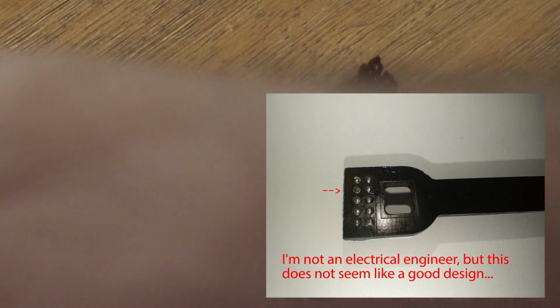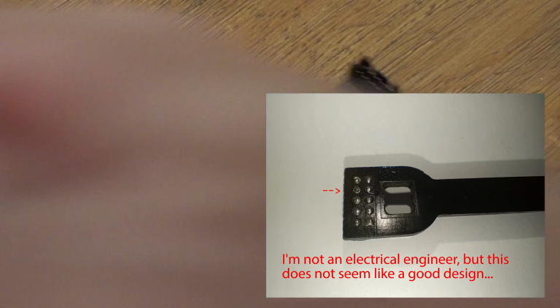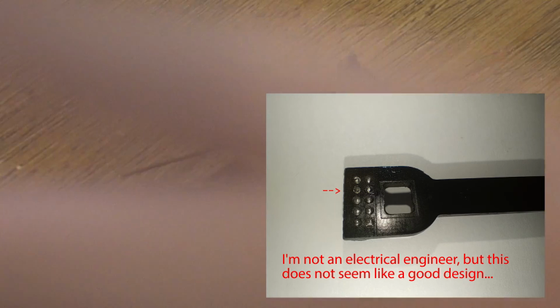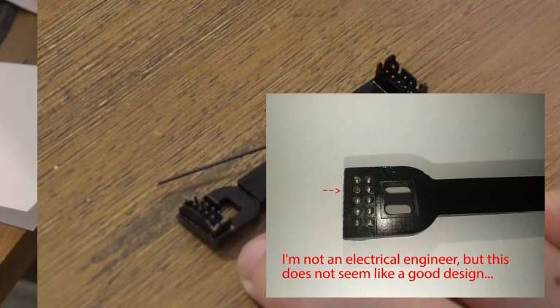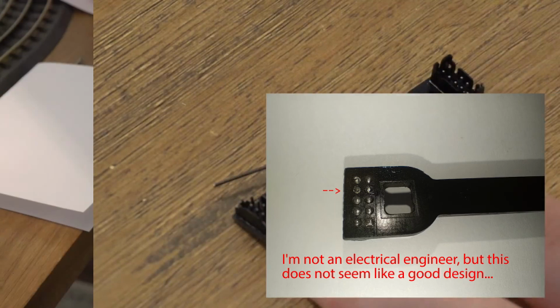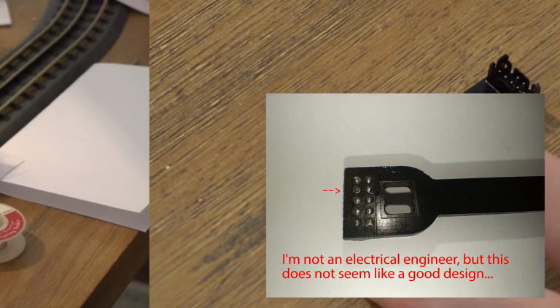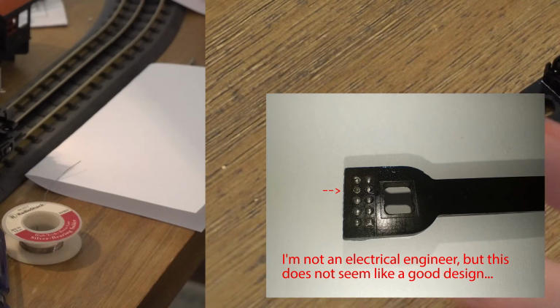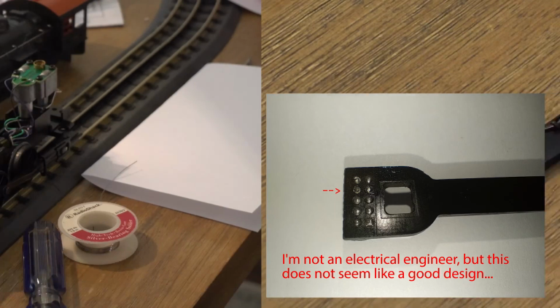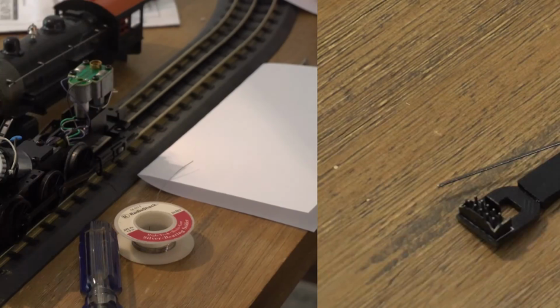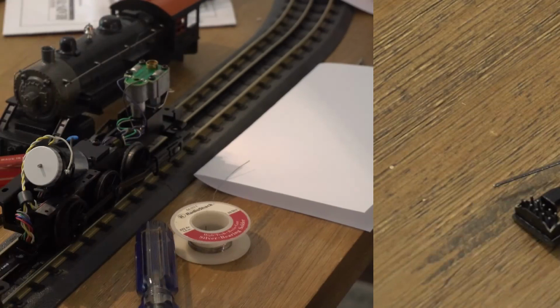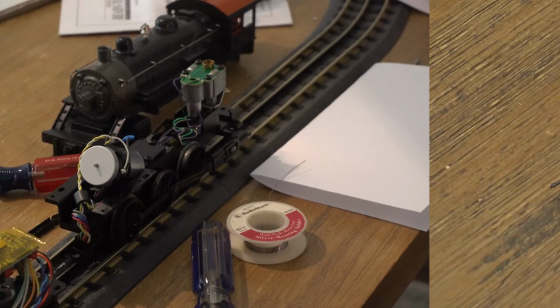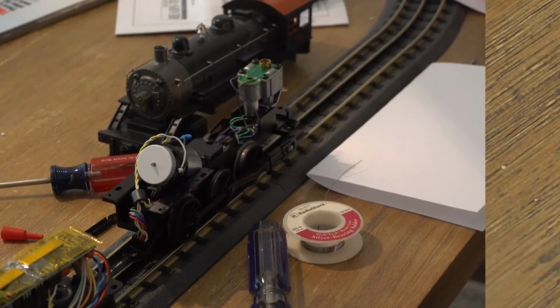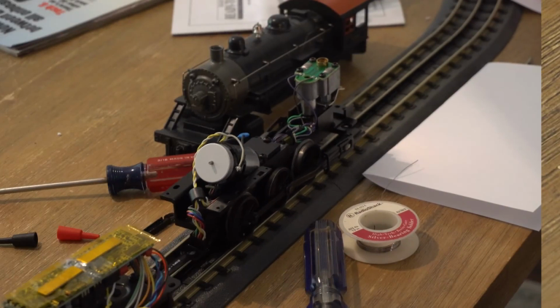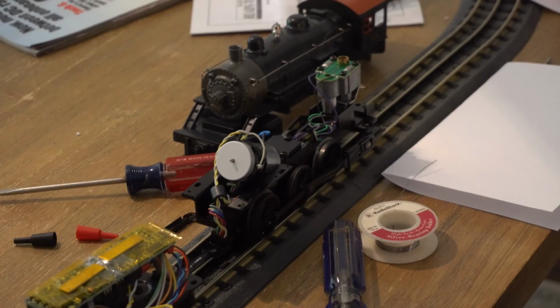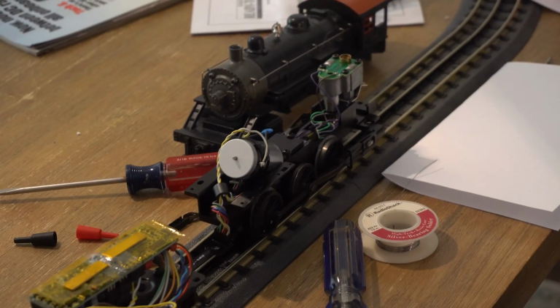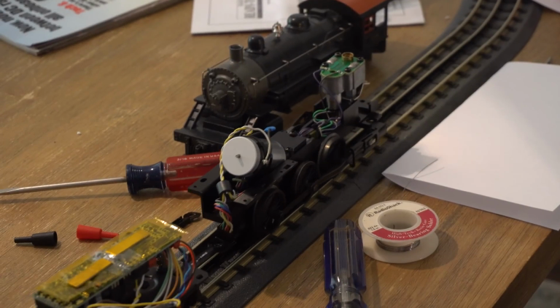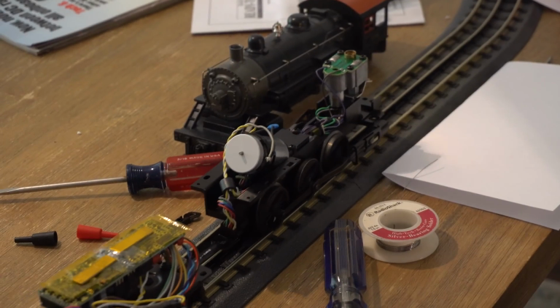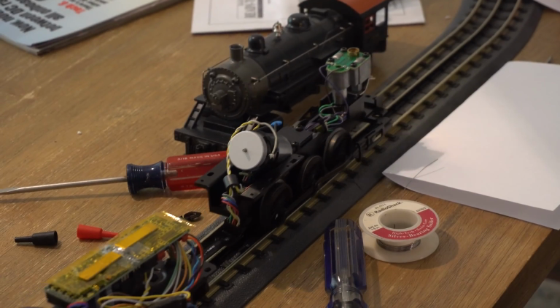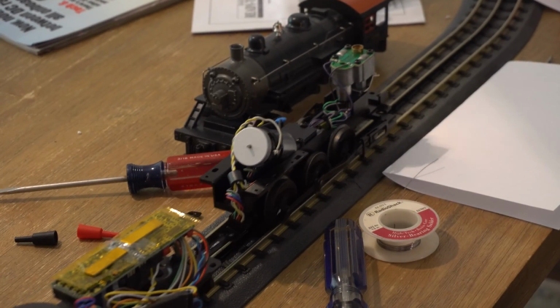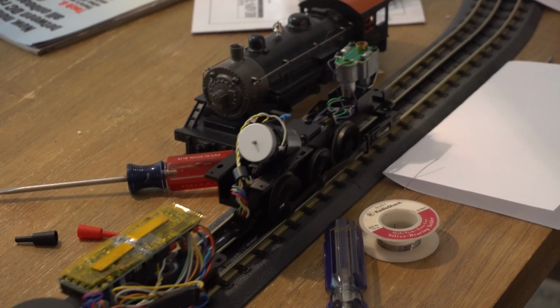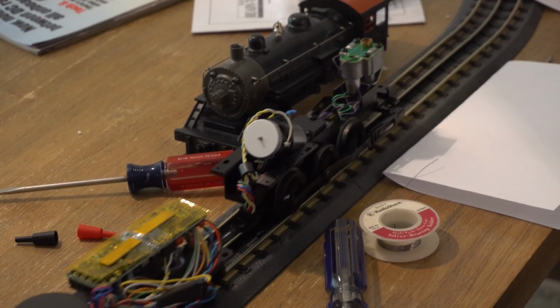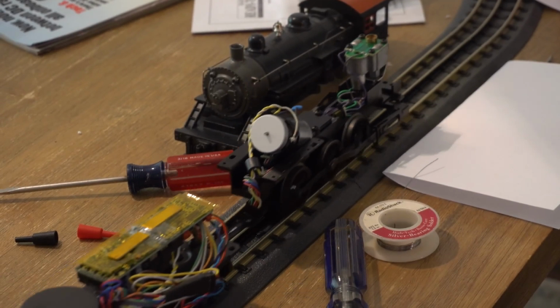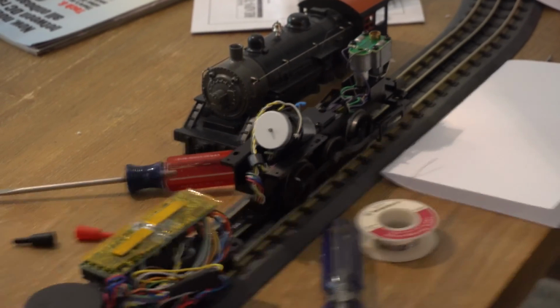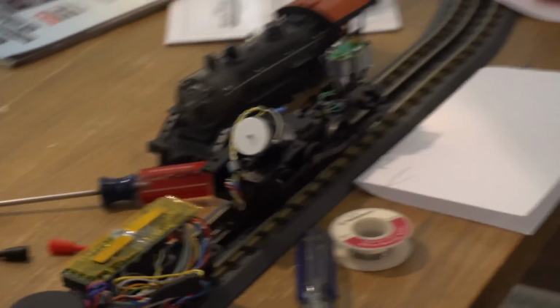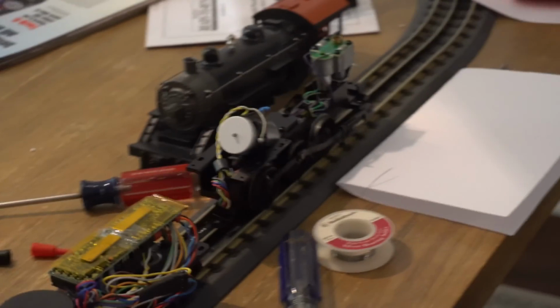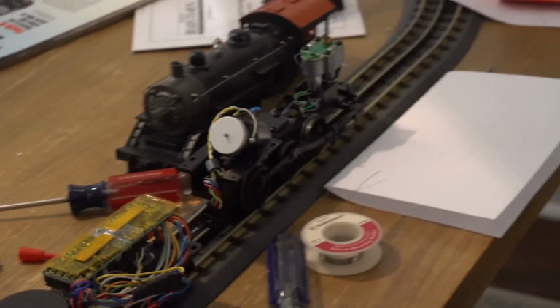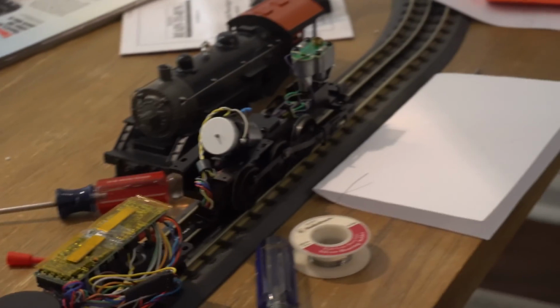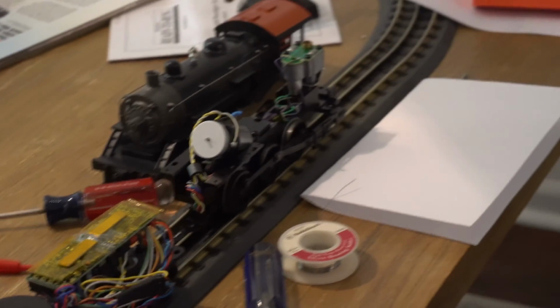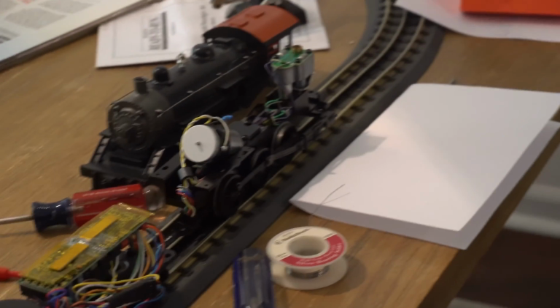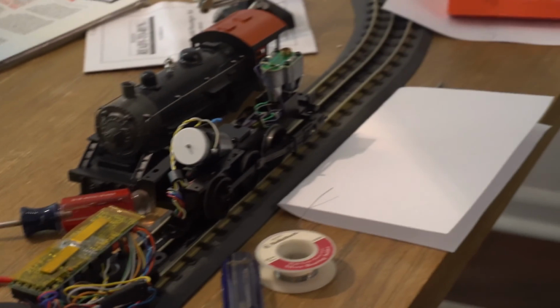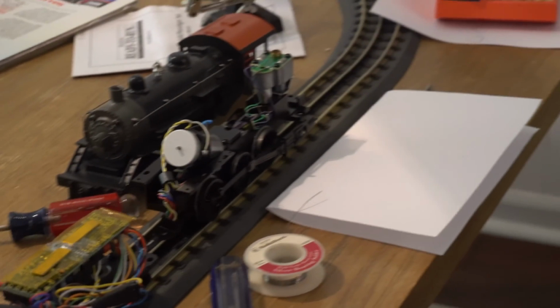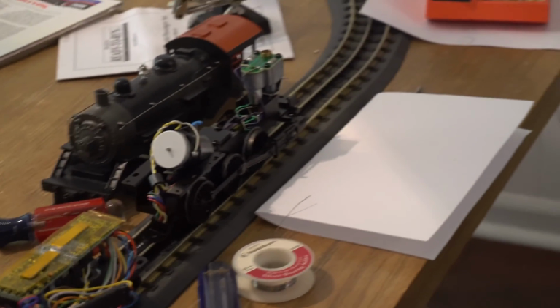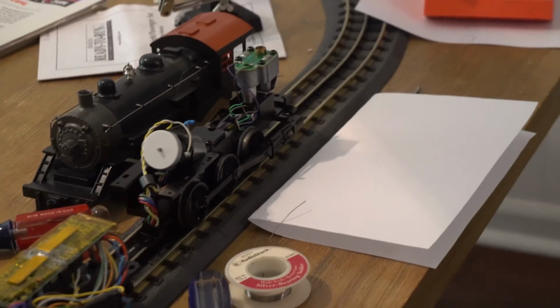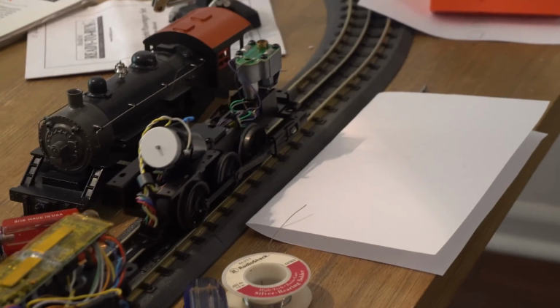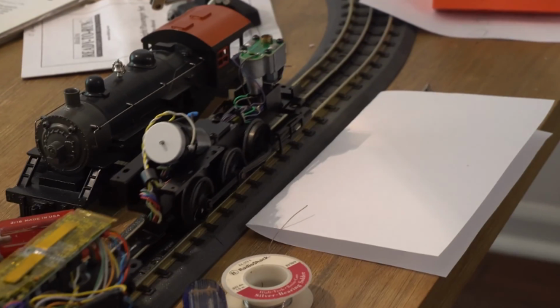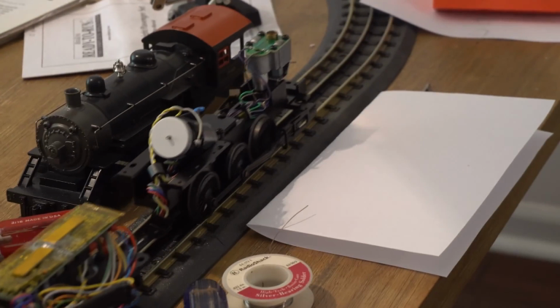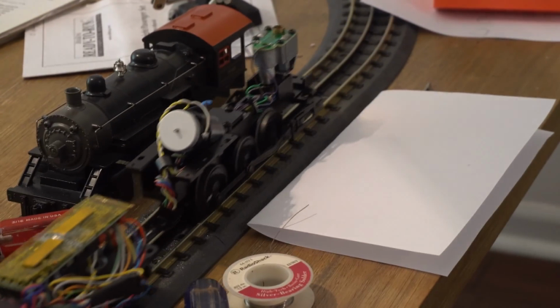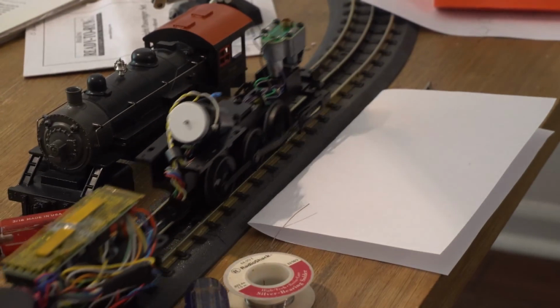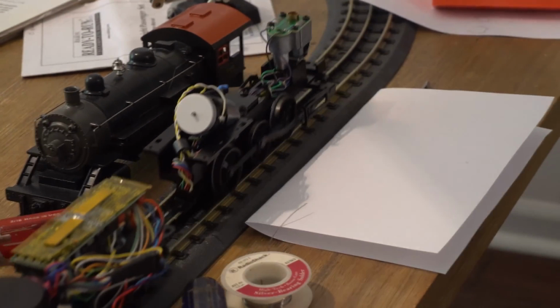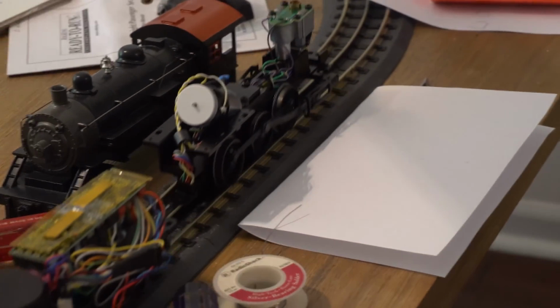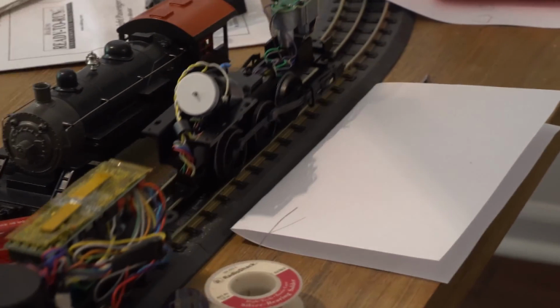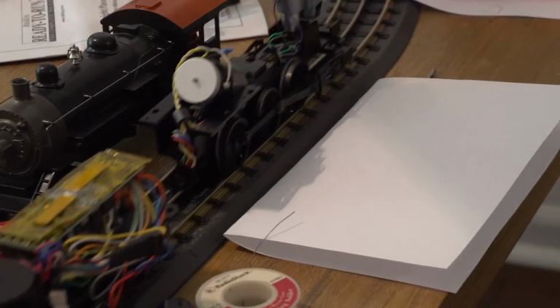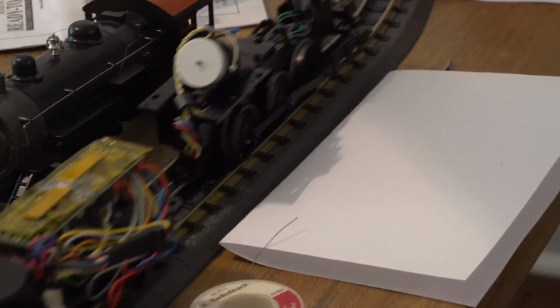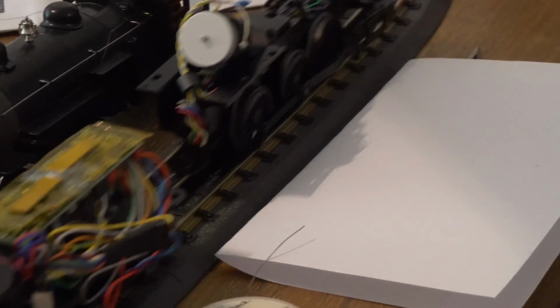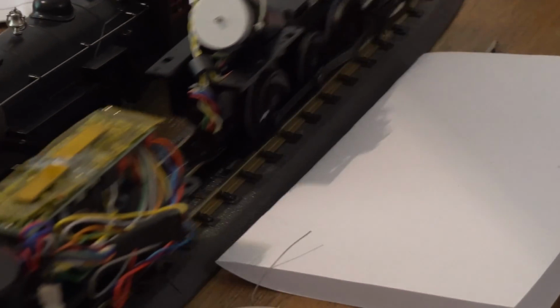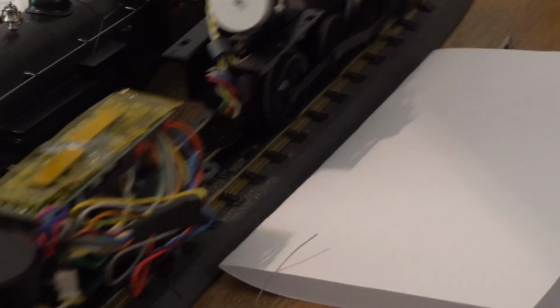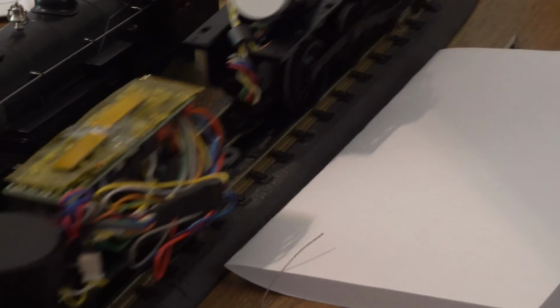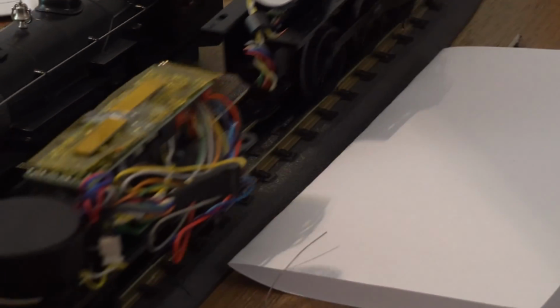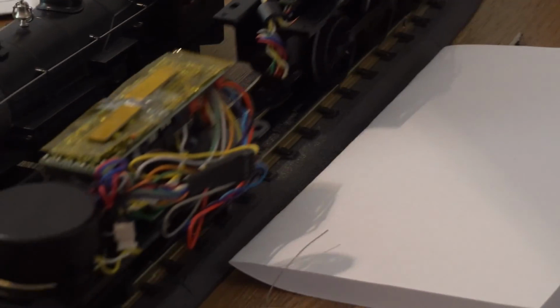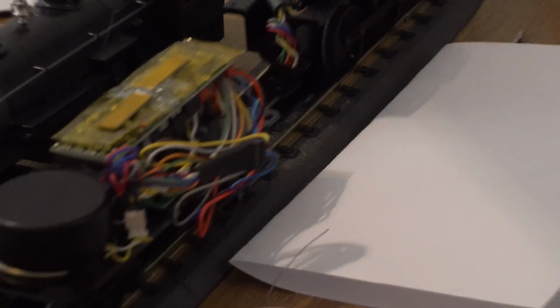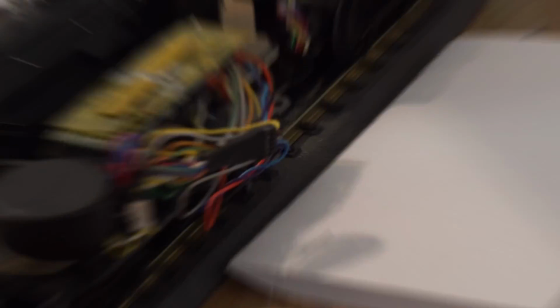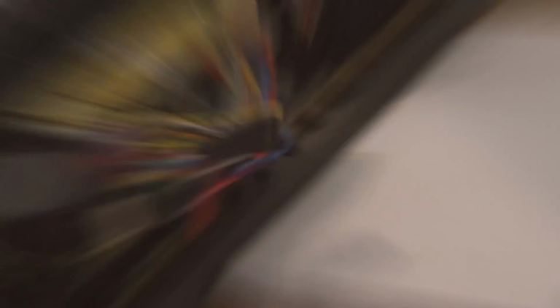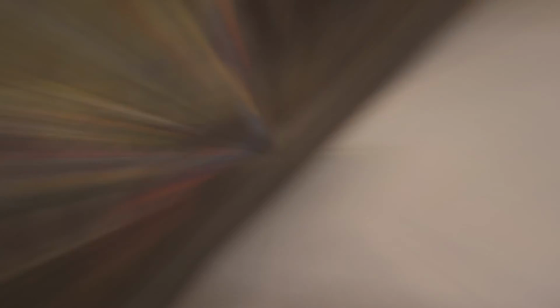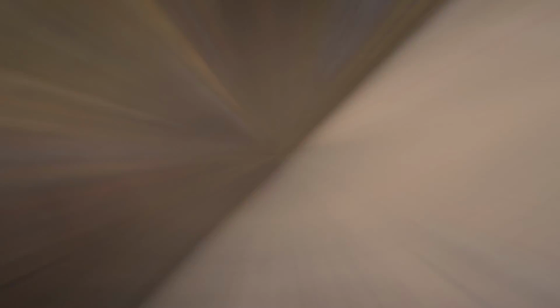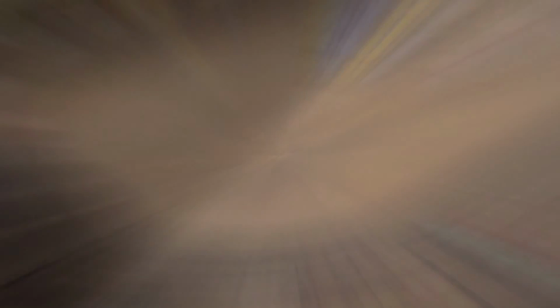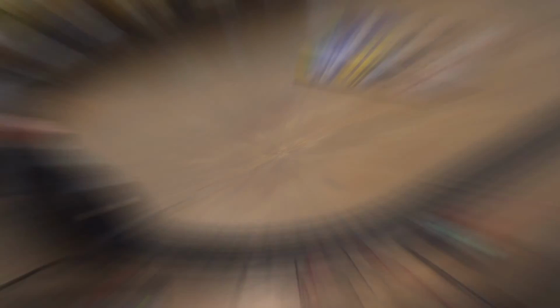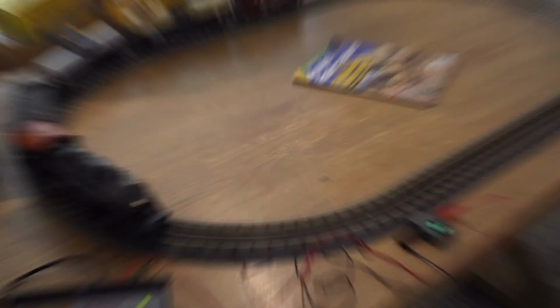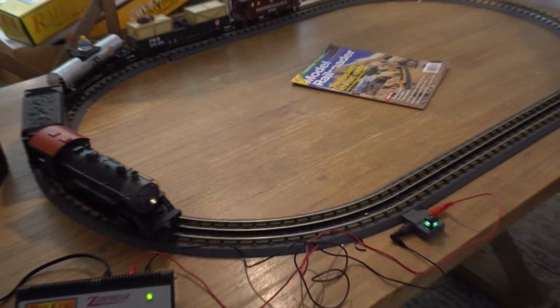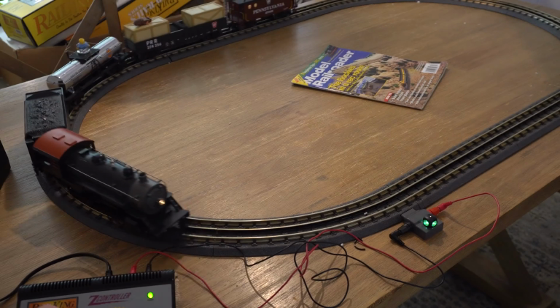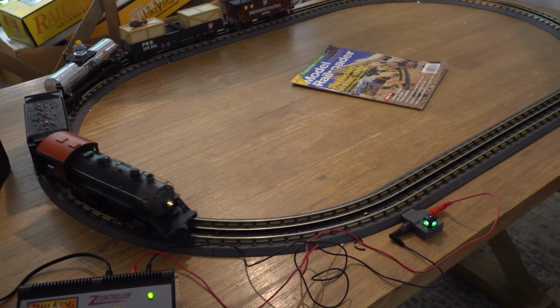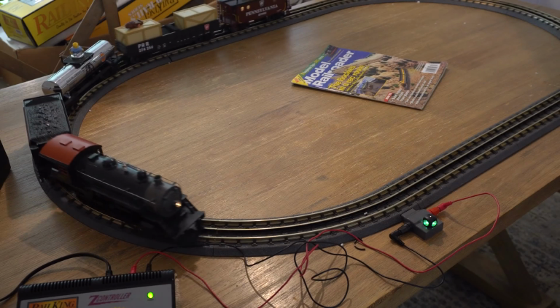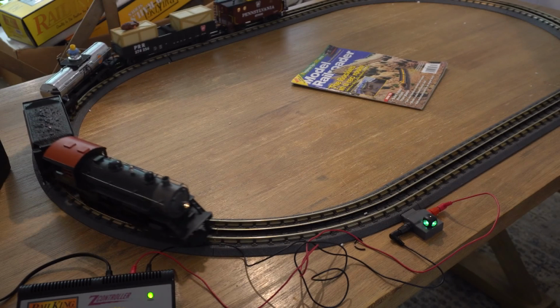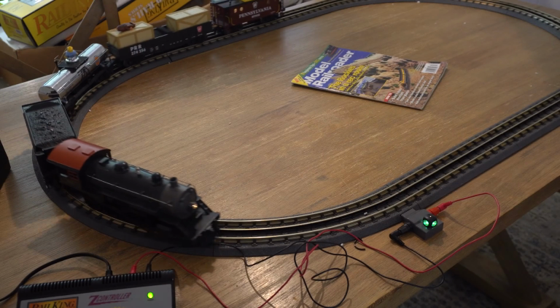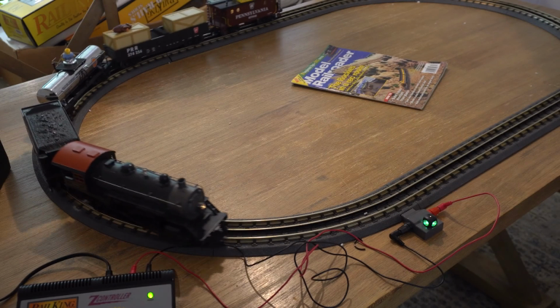We verified it was going to work, then put all the covers back on and the train was fixed. Yay!